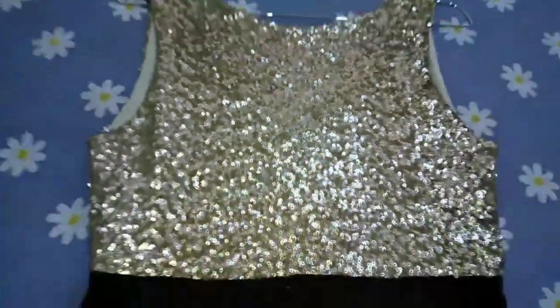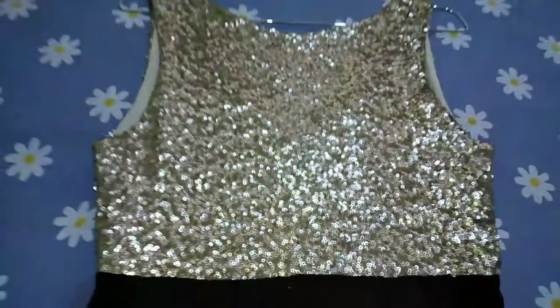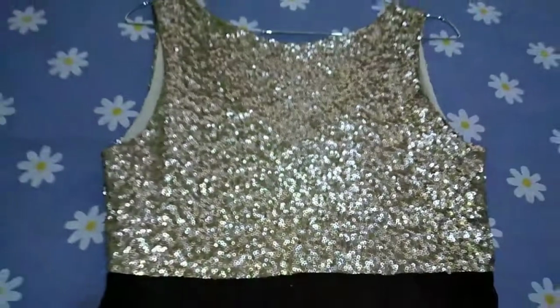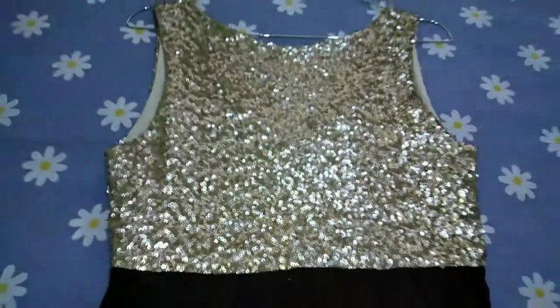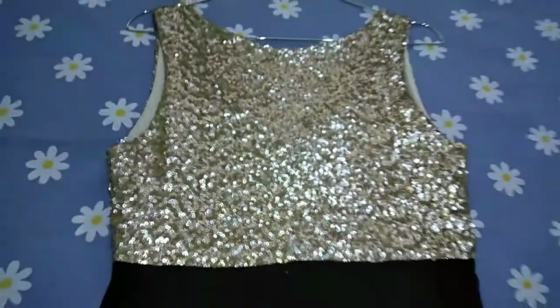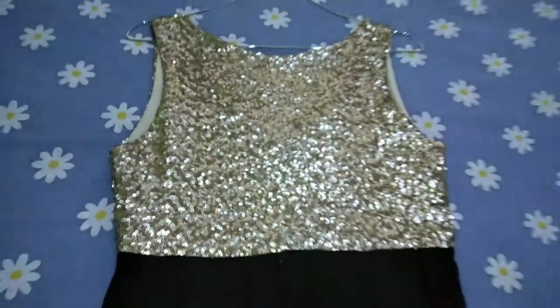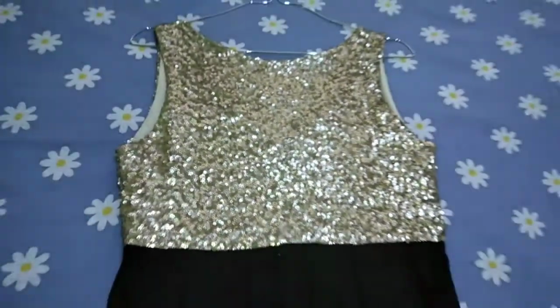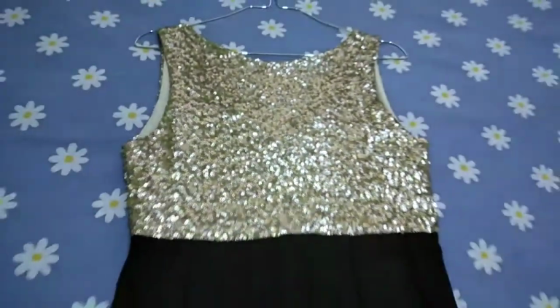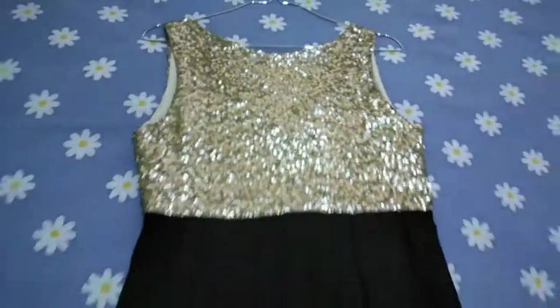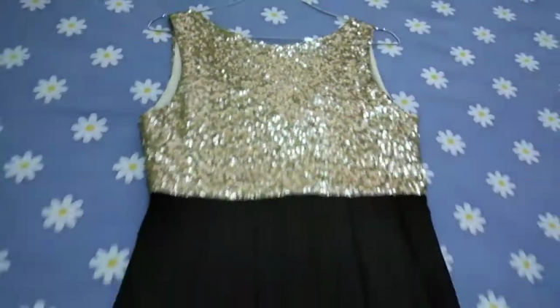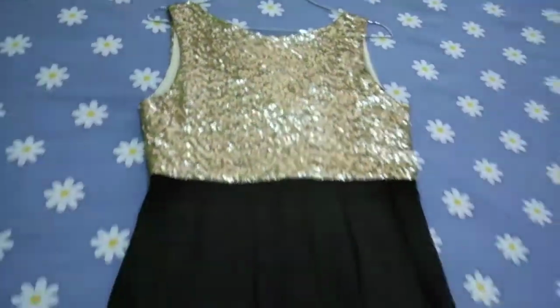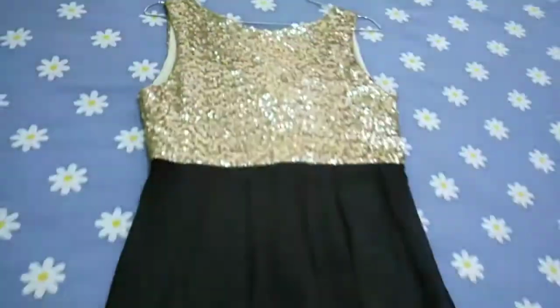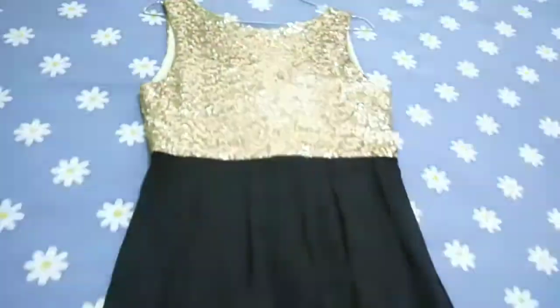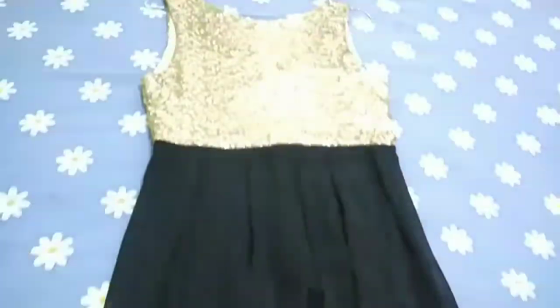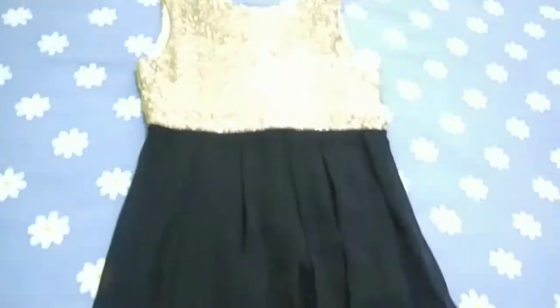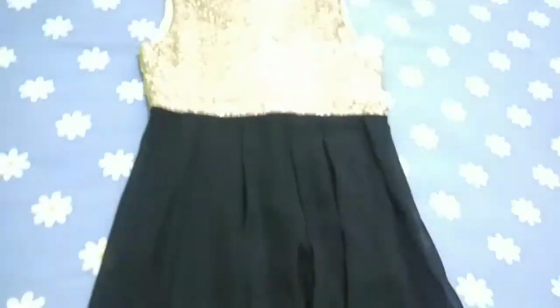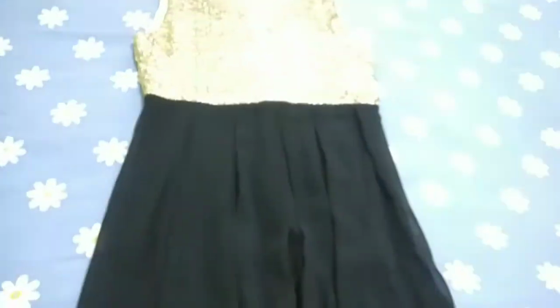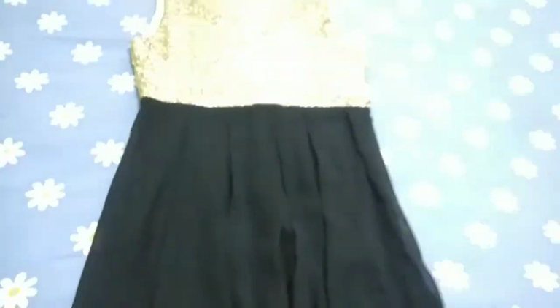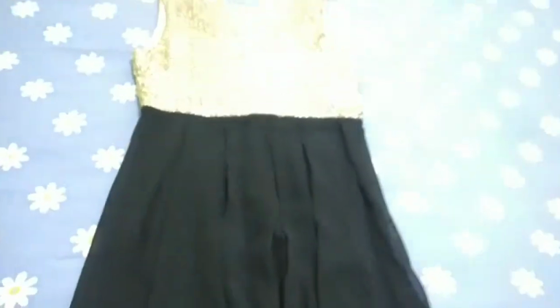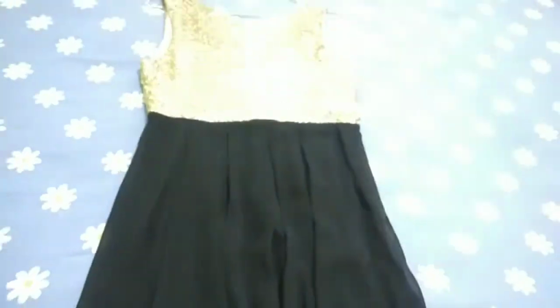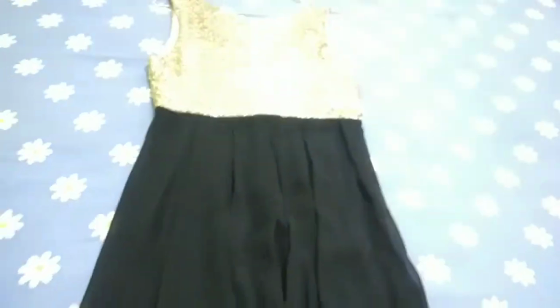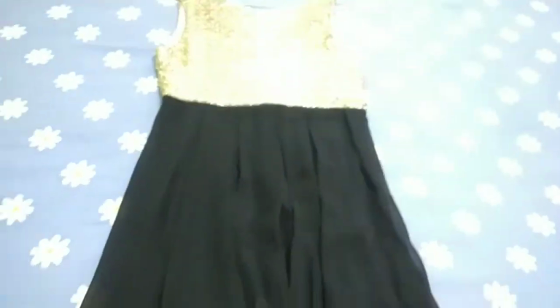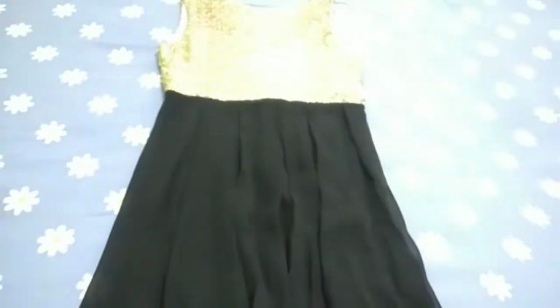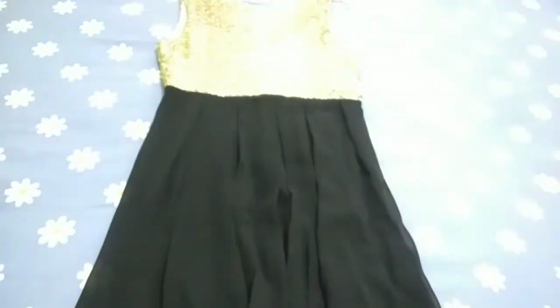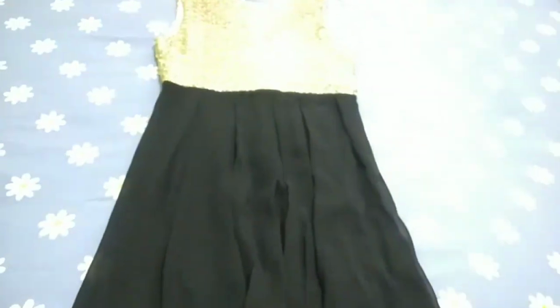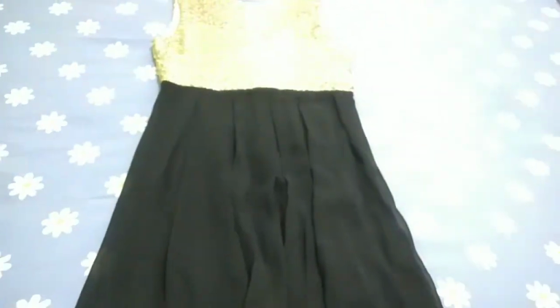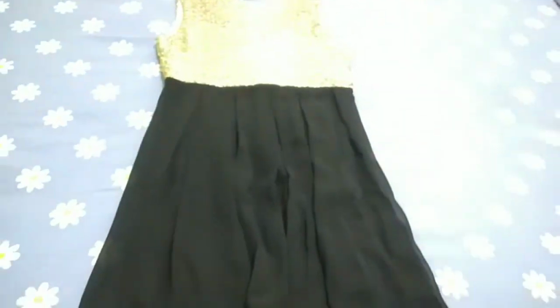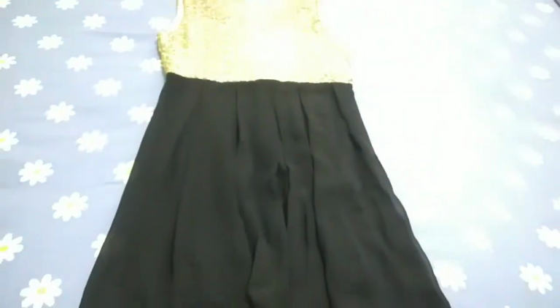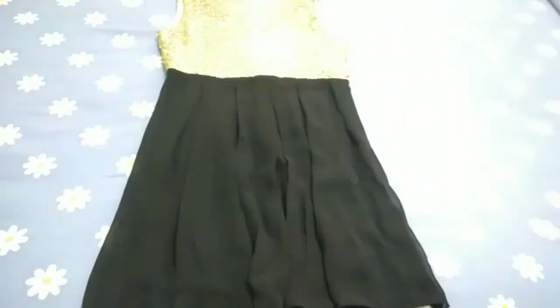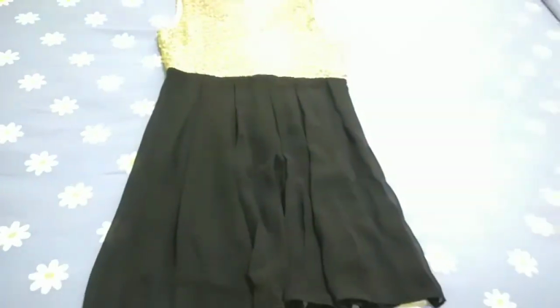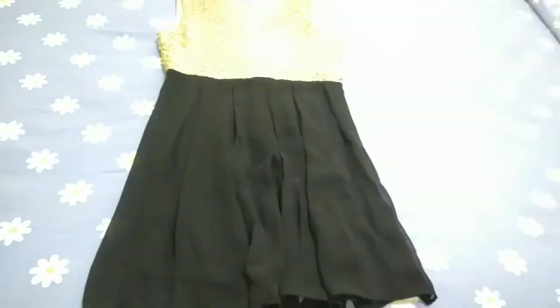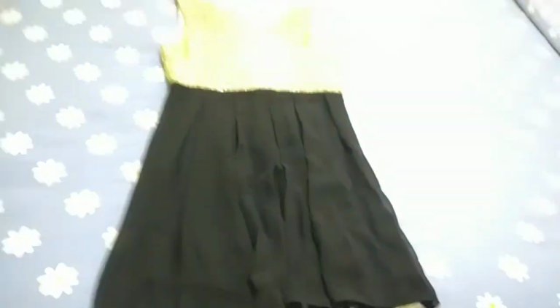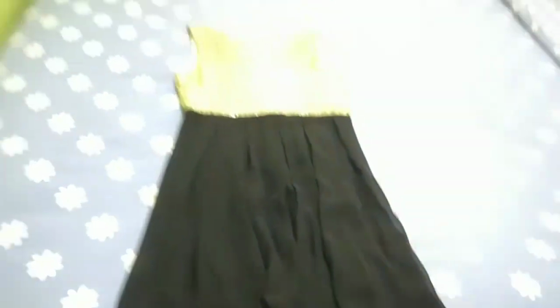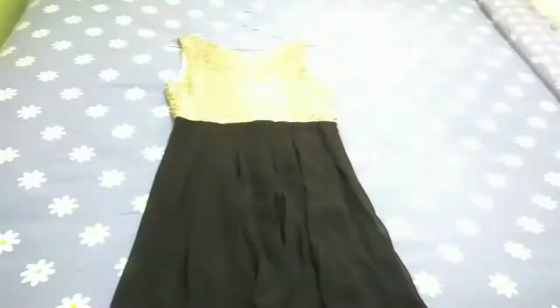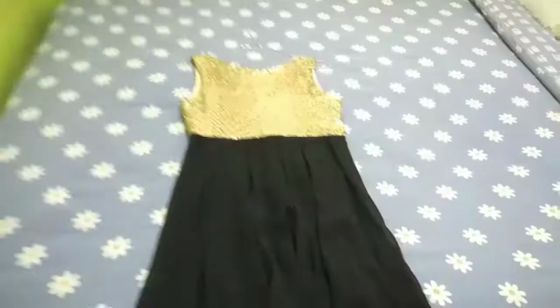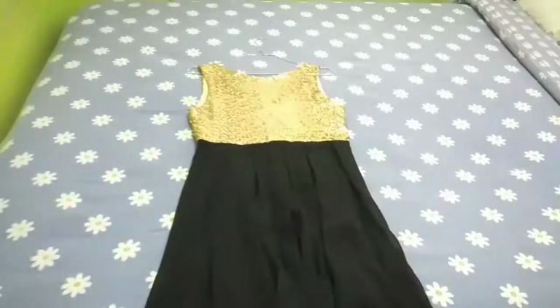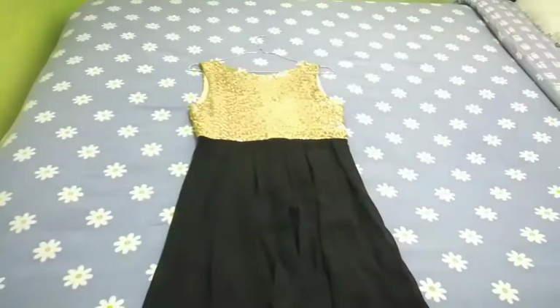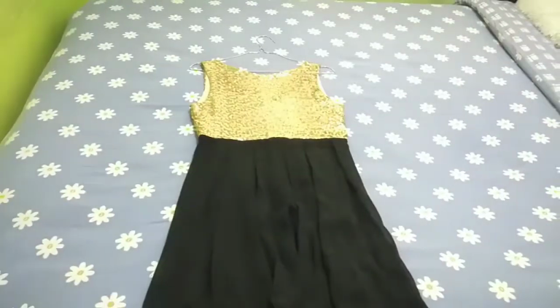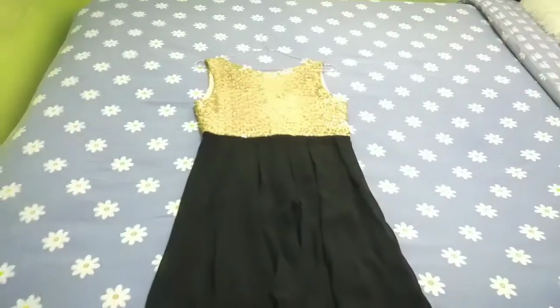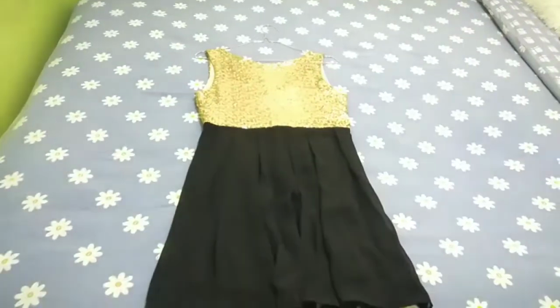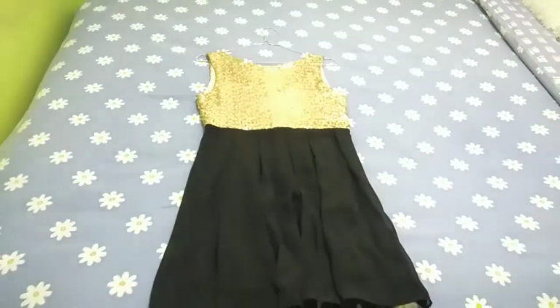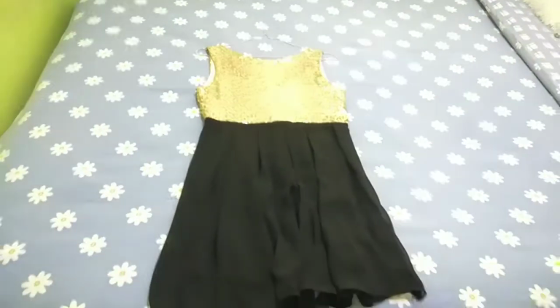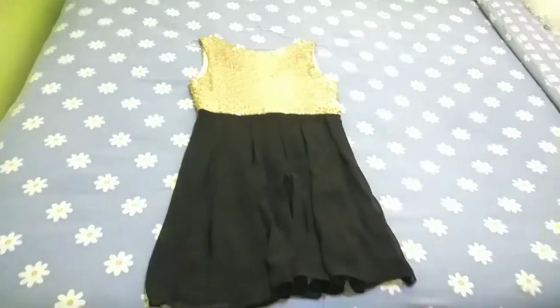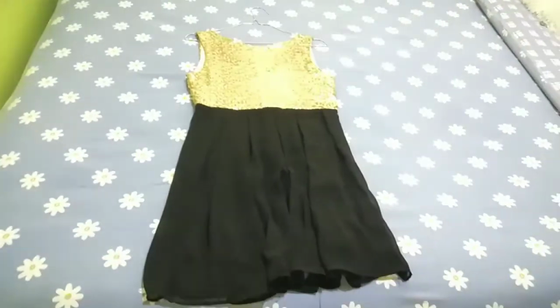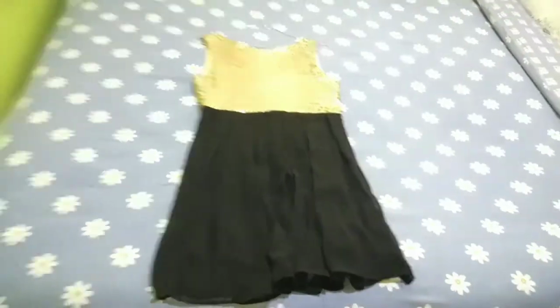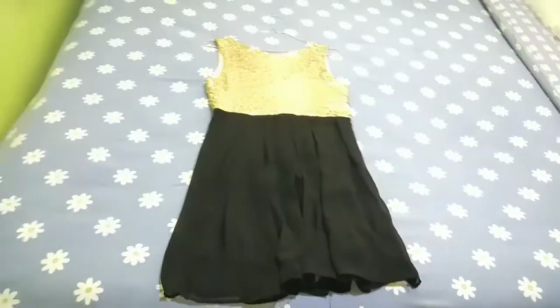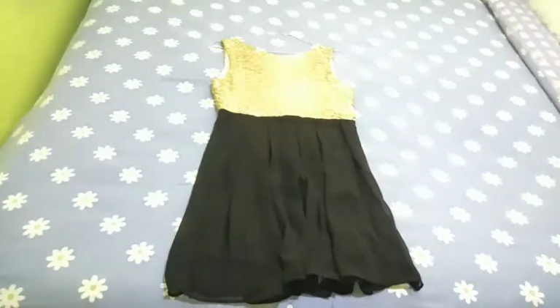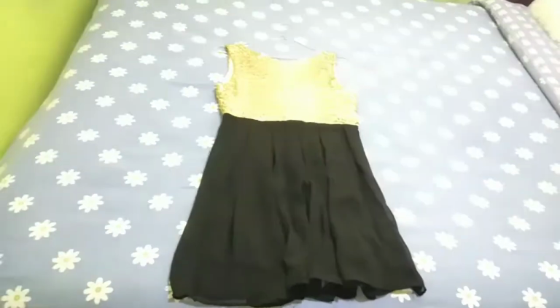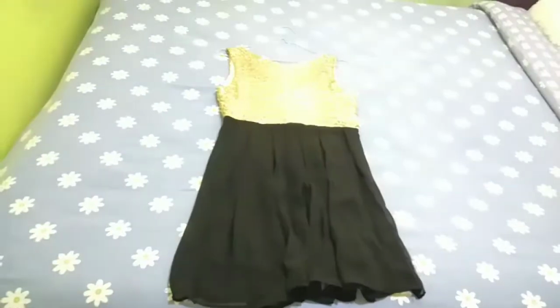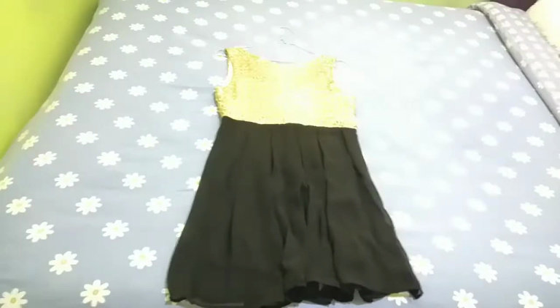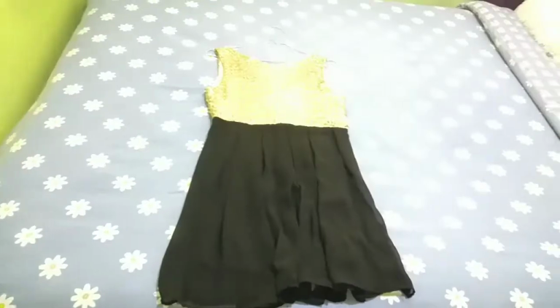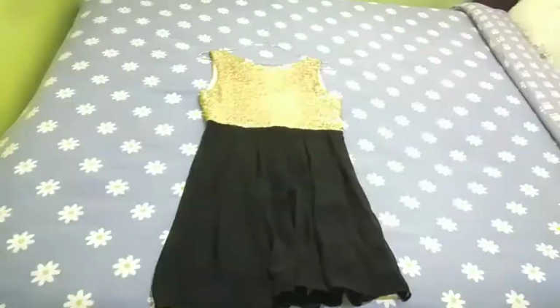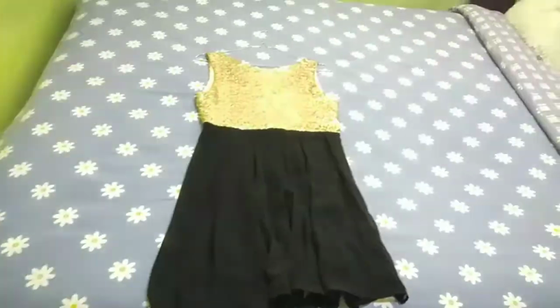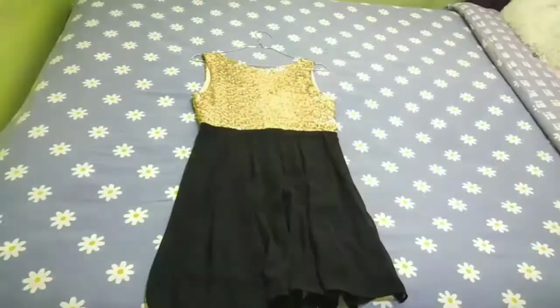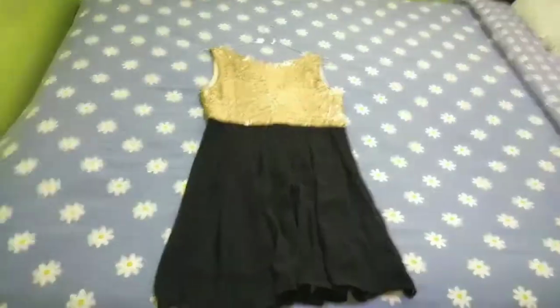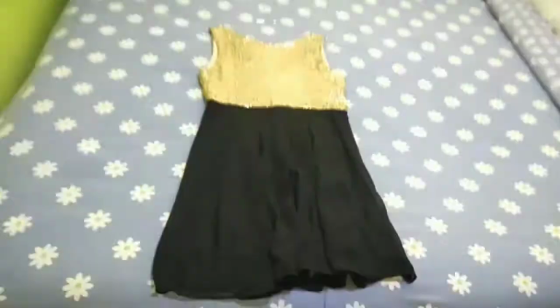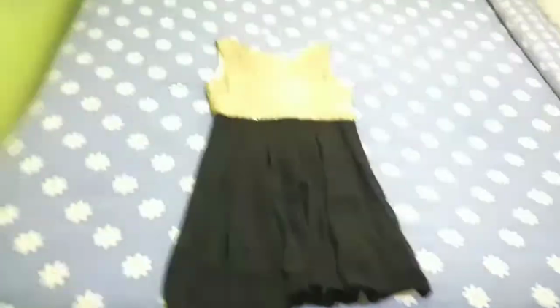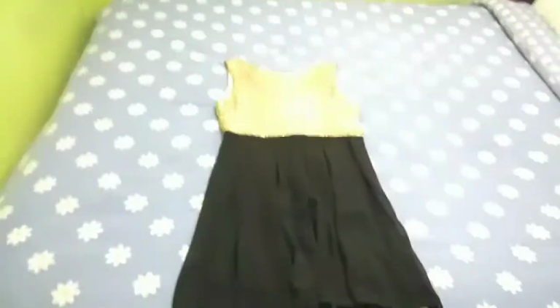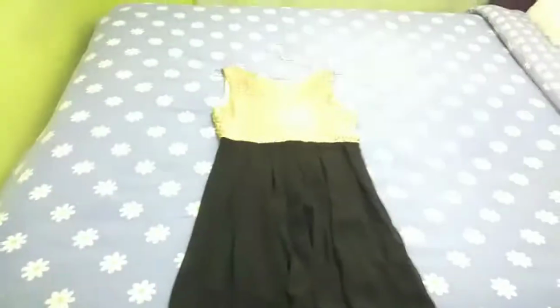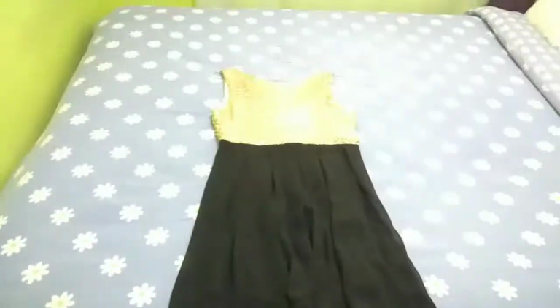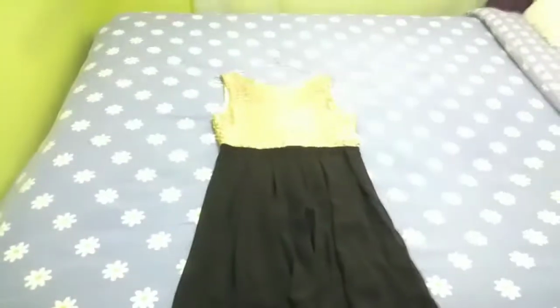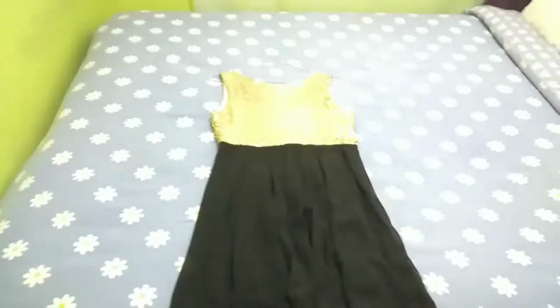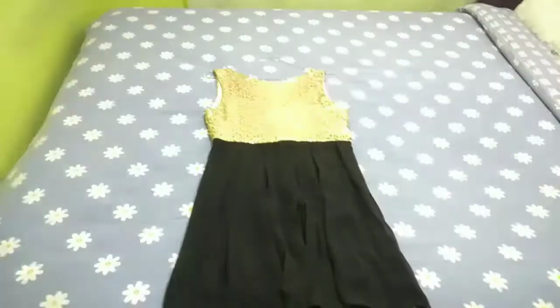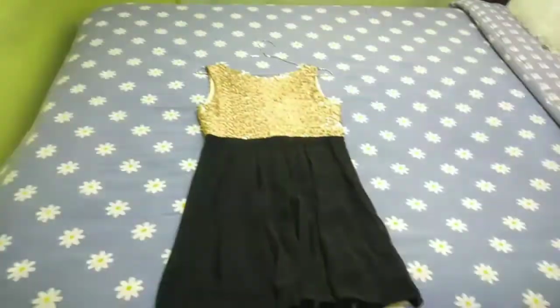So guys, this is the outfit of the day. It's been a while since I wore it.